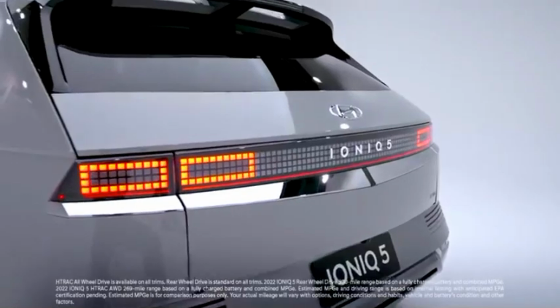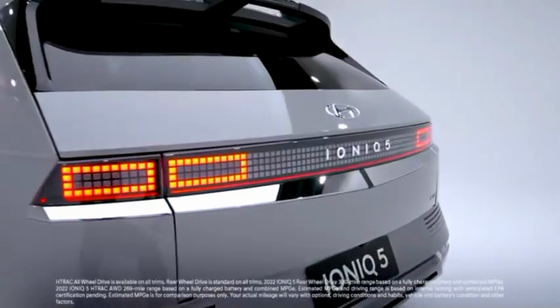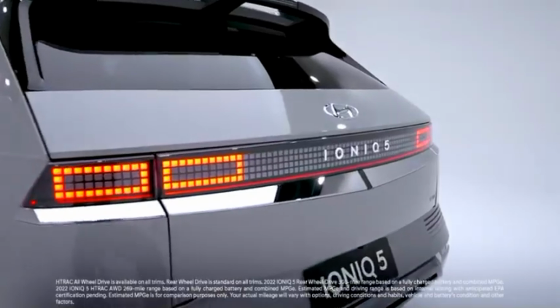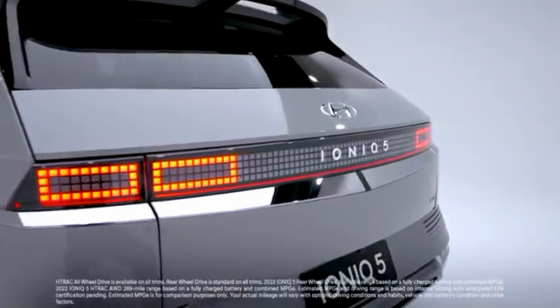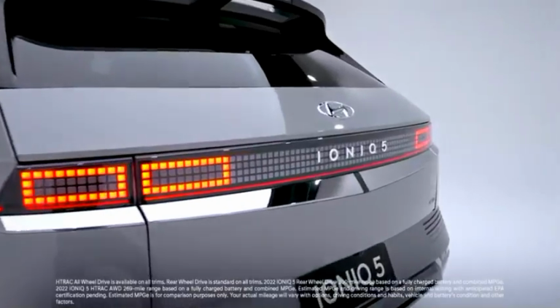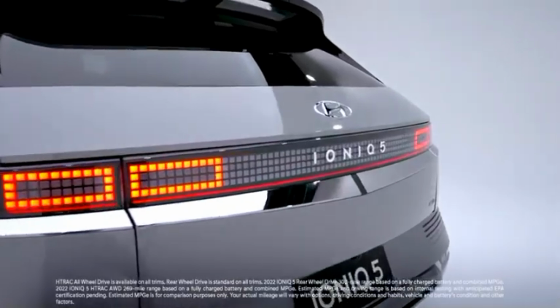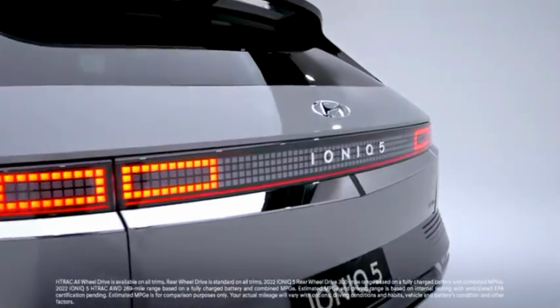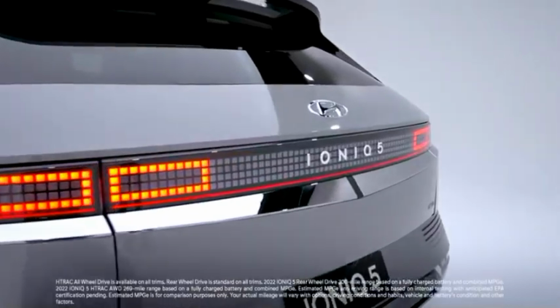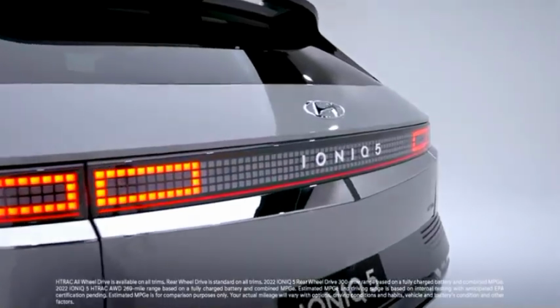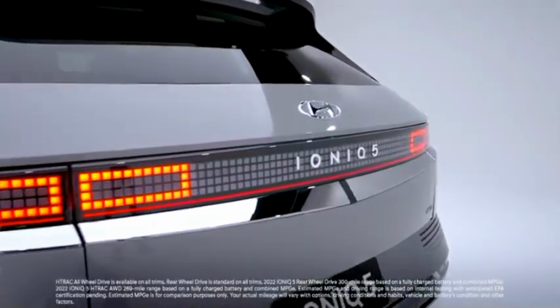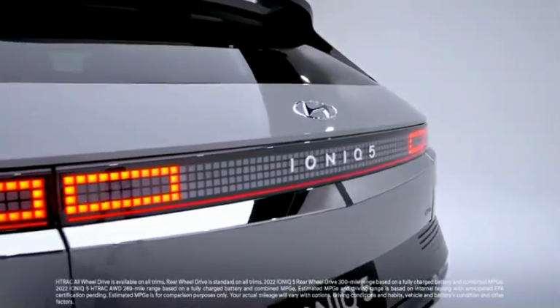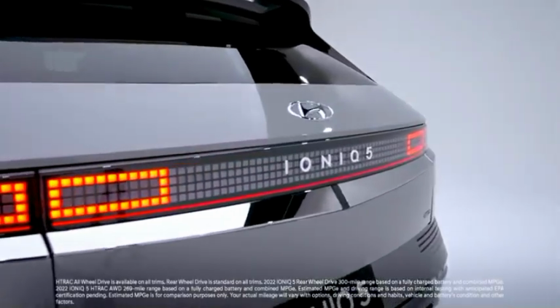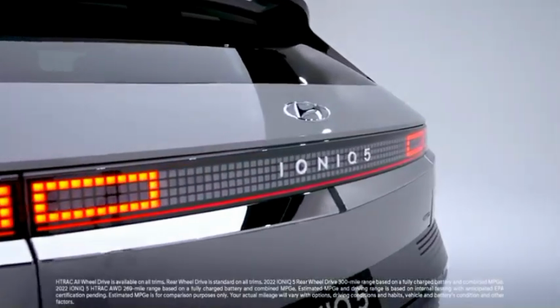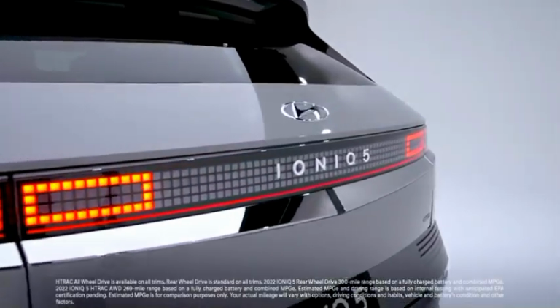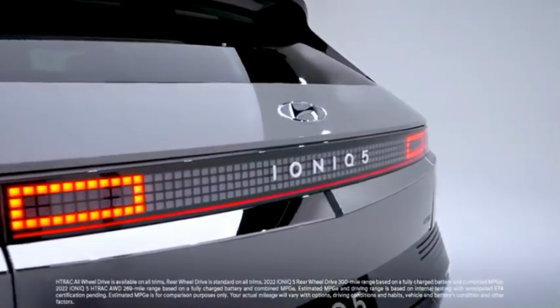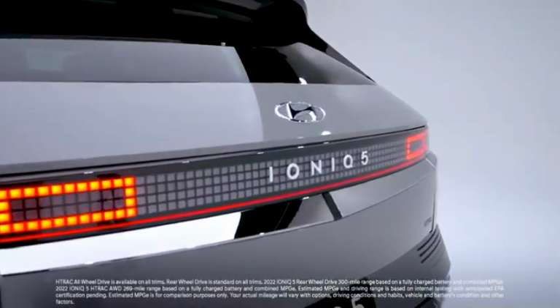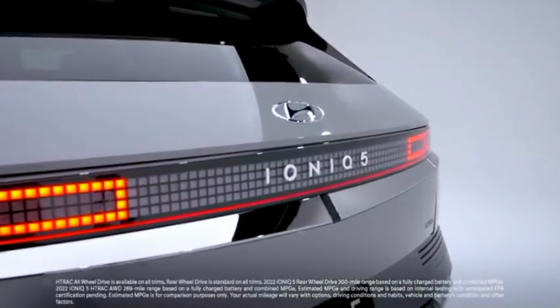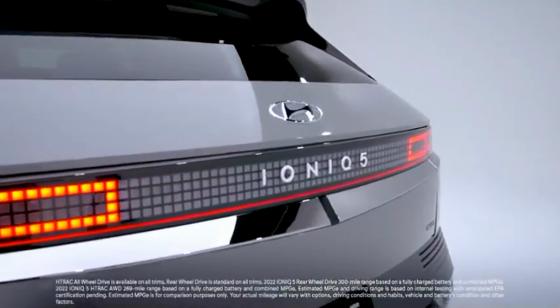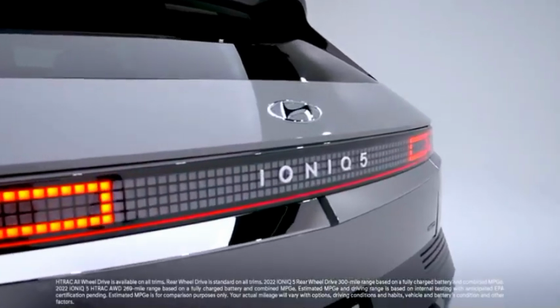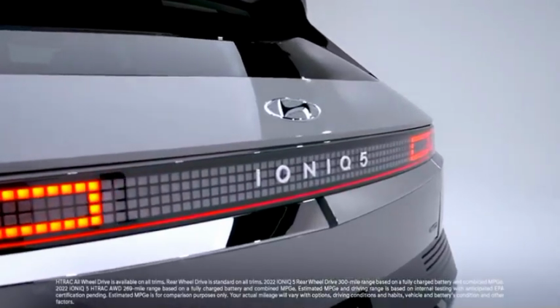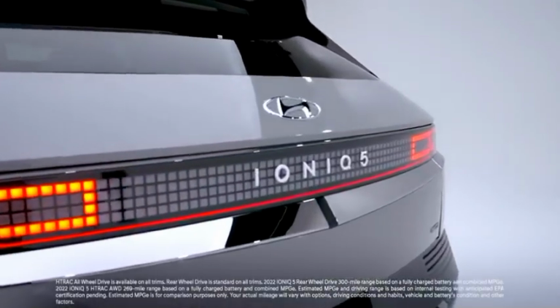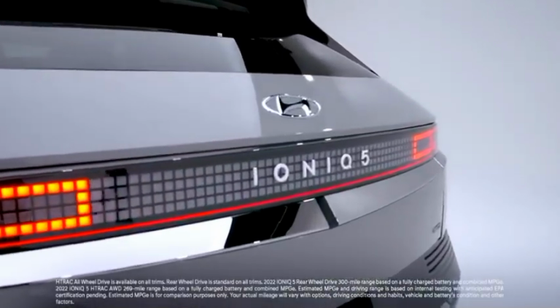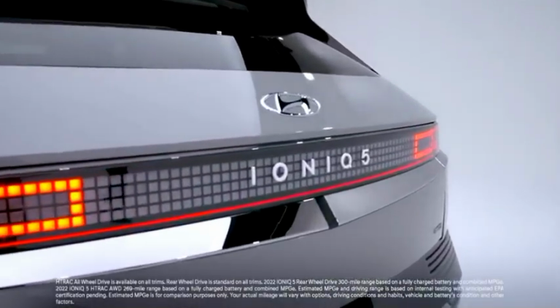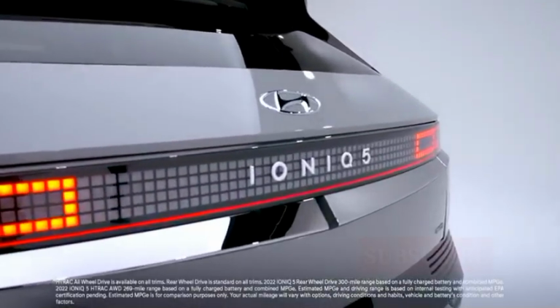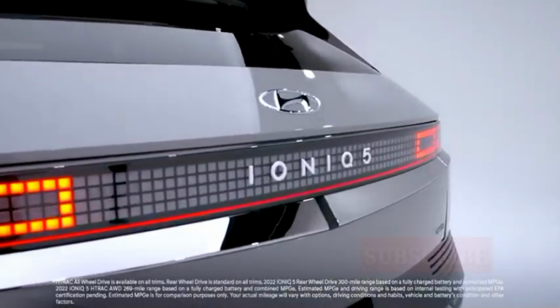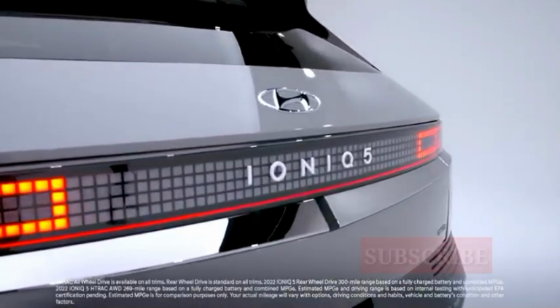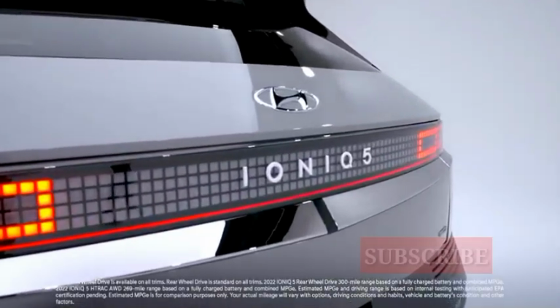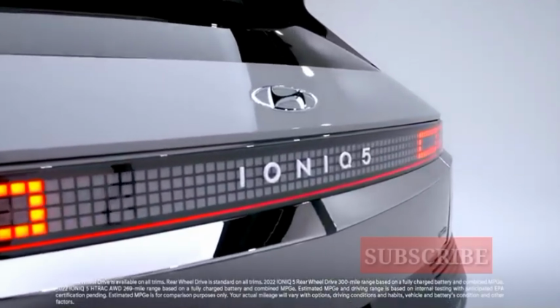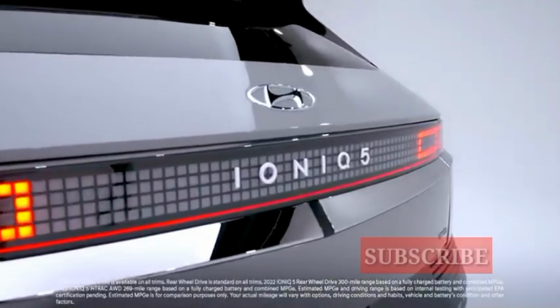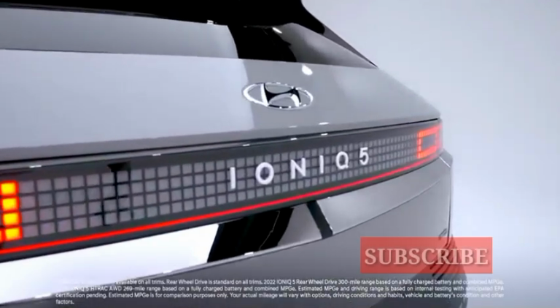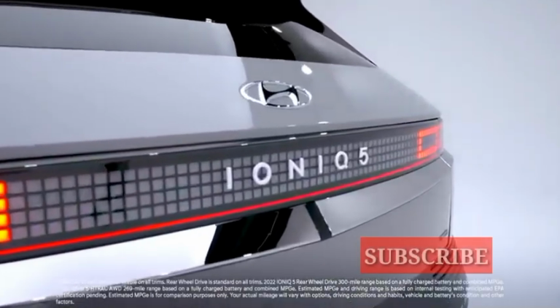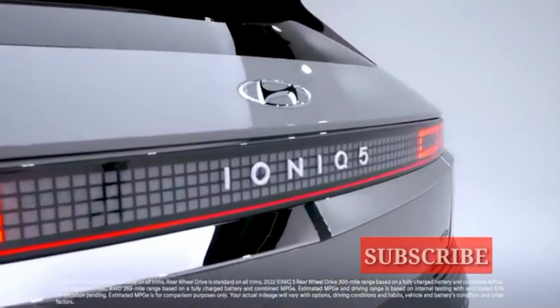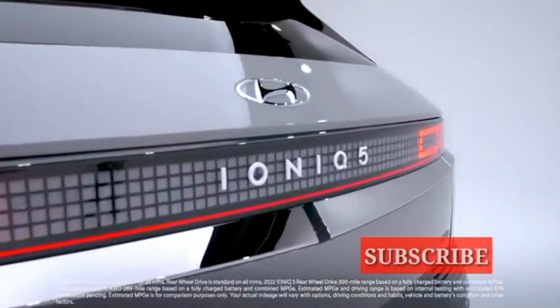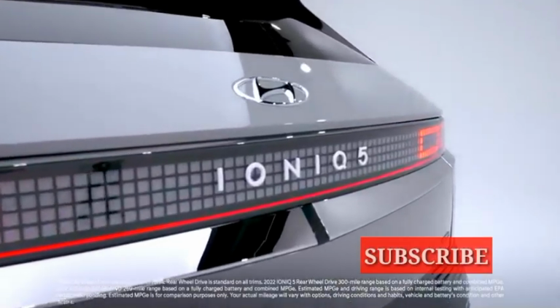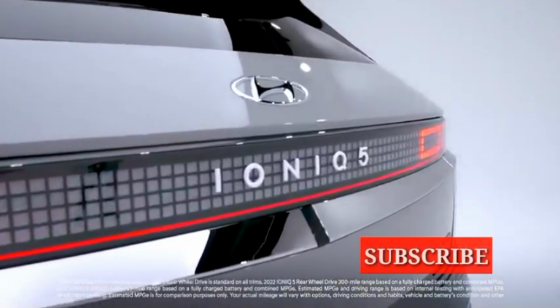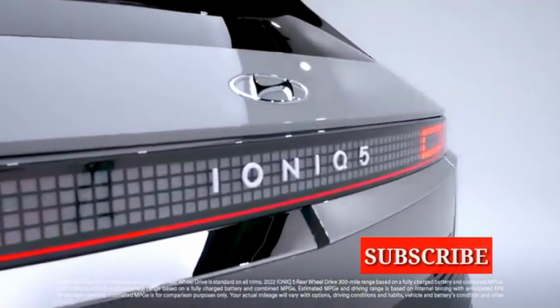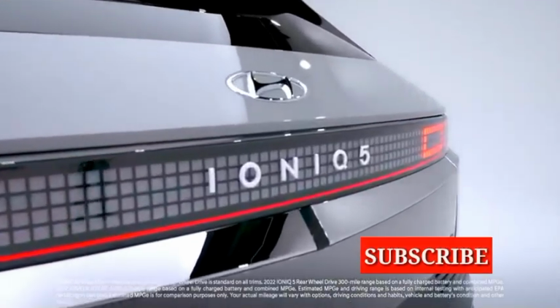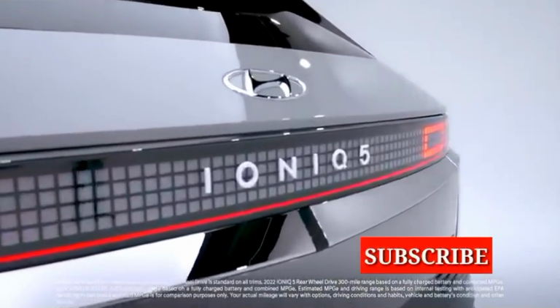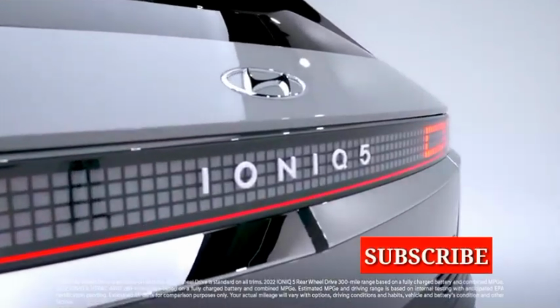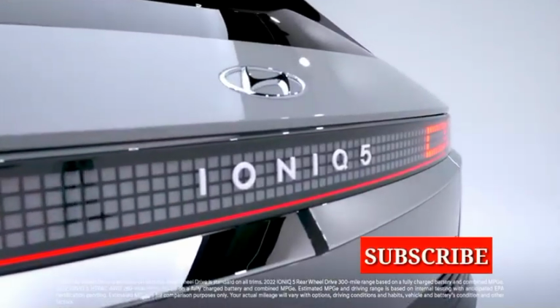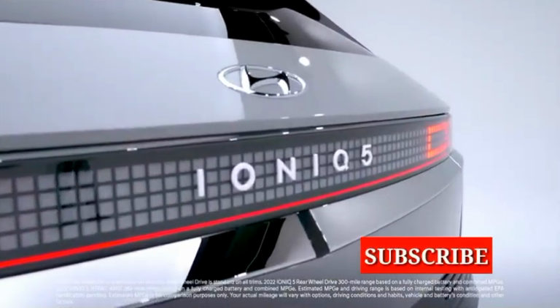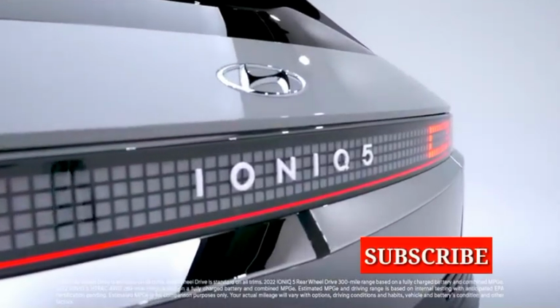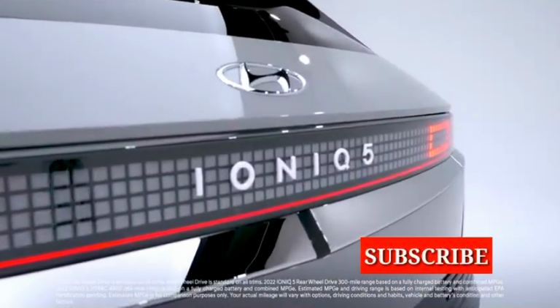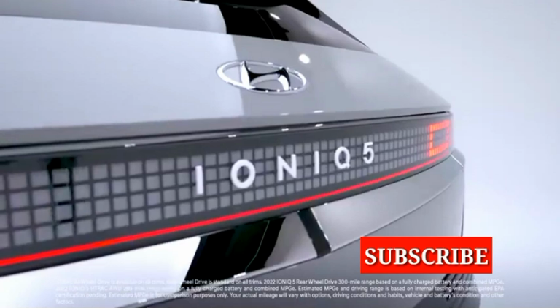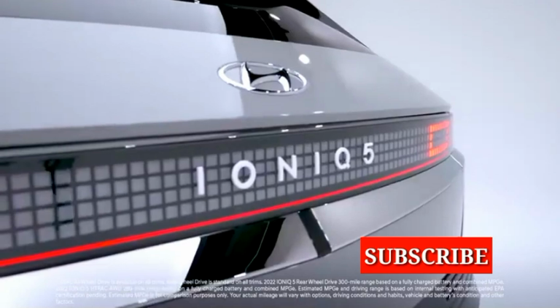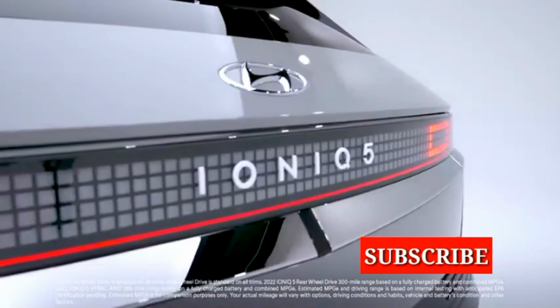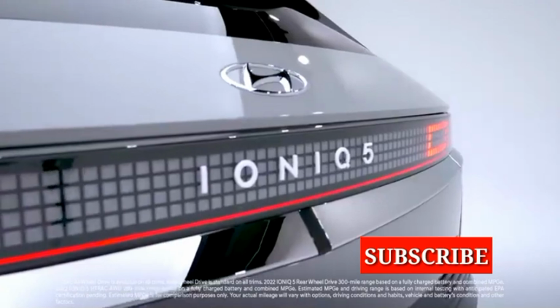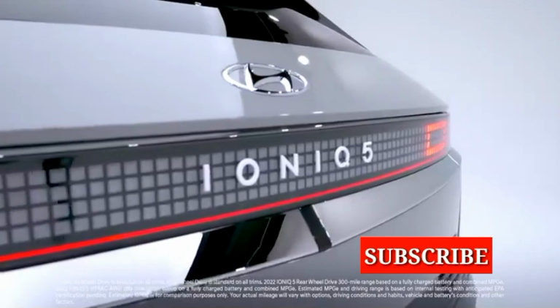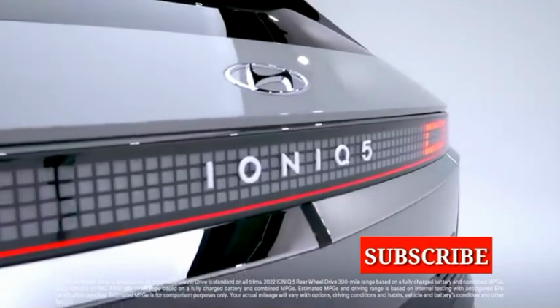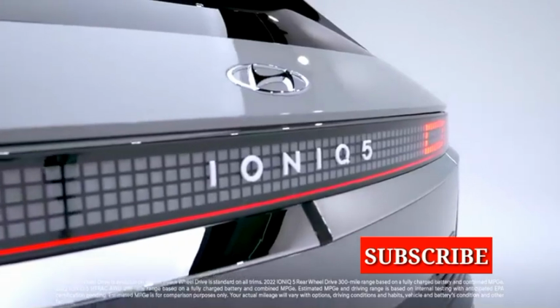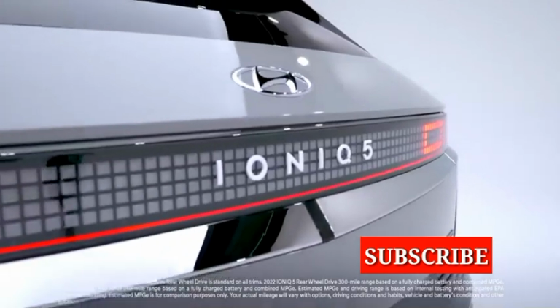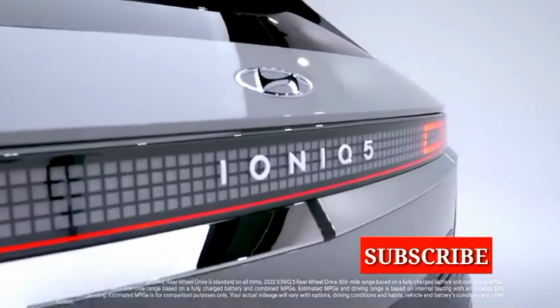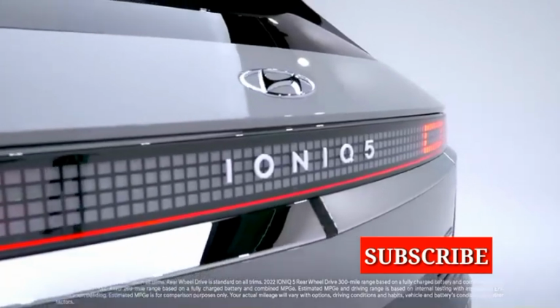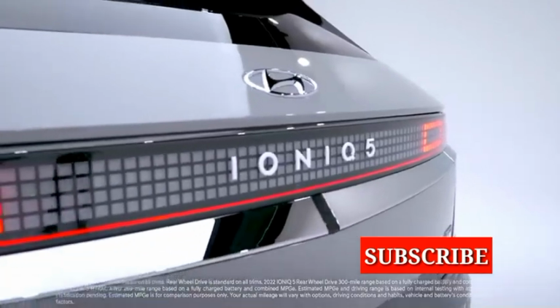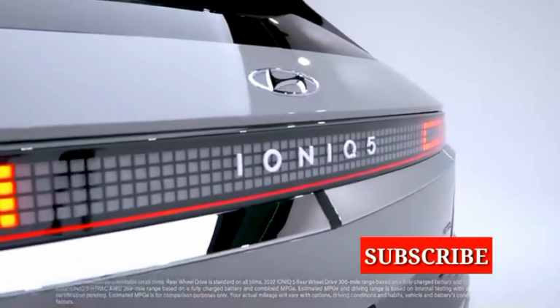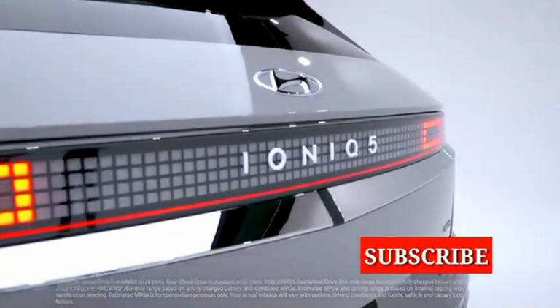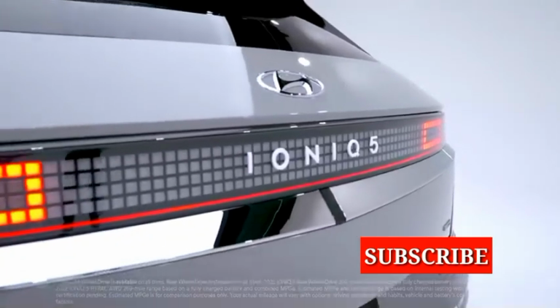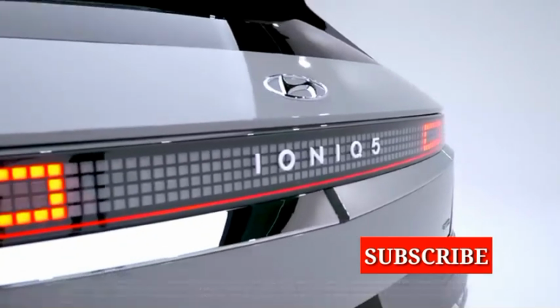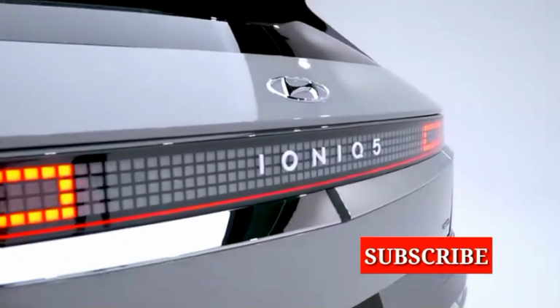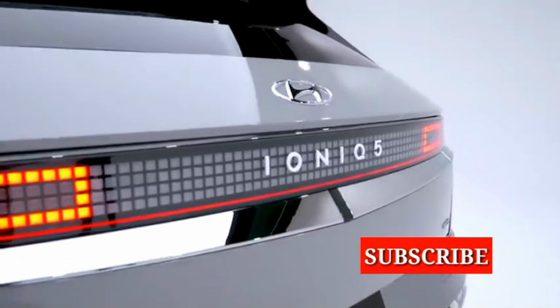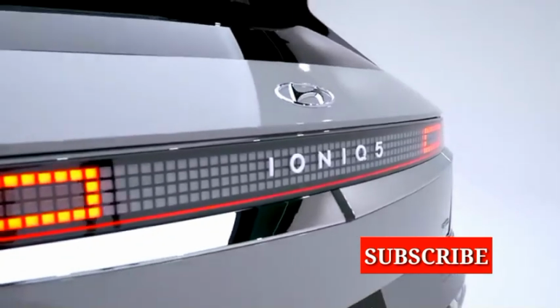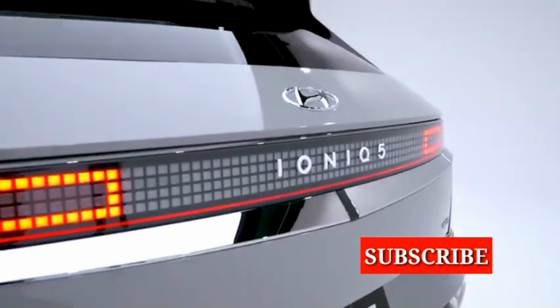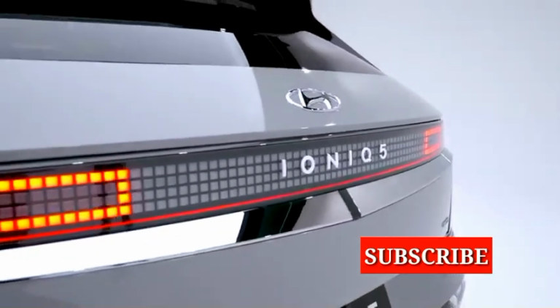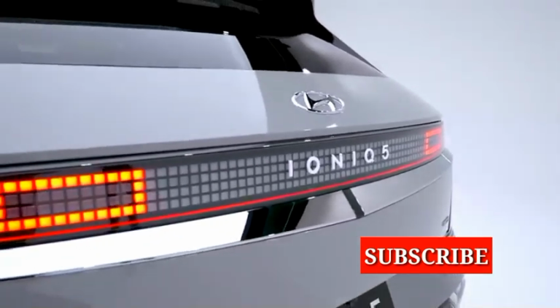If you find this video helpful, give us a like and subscribe to our channel for more automobile videos. Have a nice day.